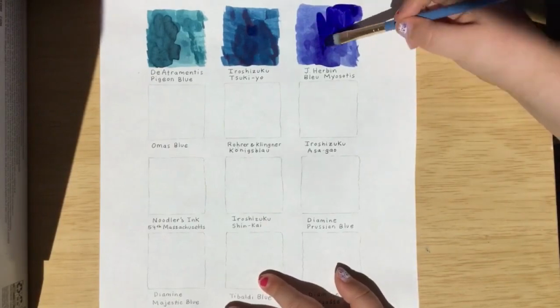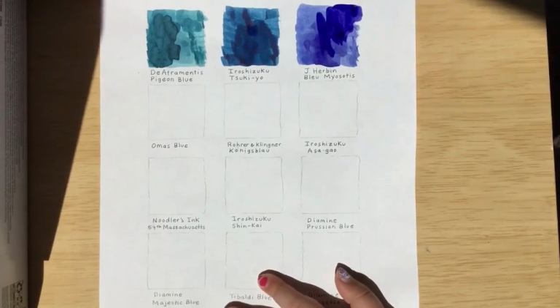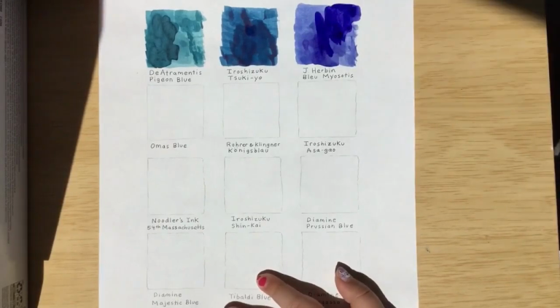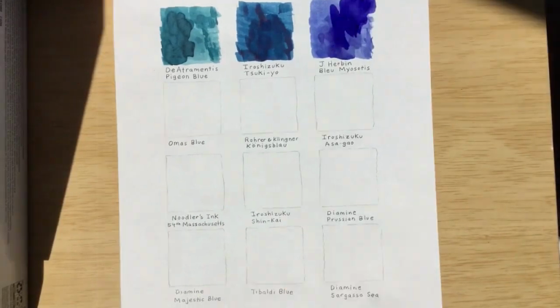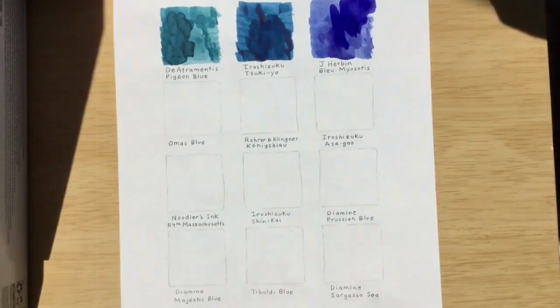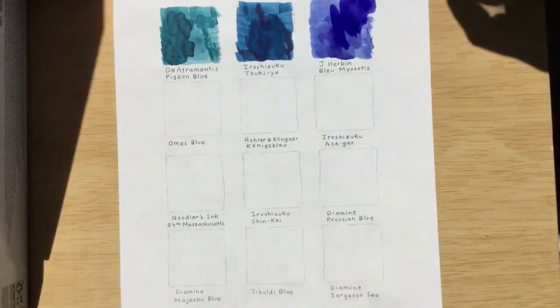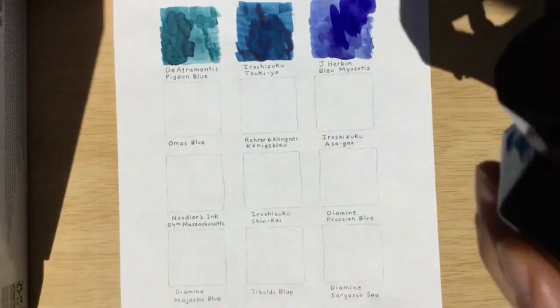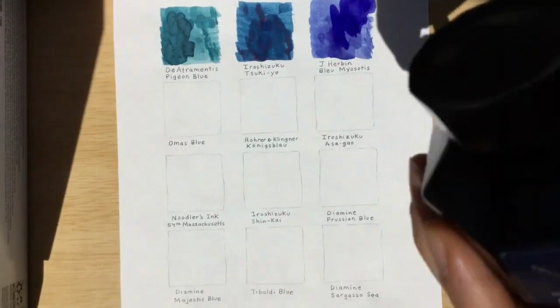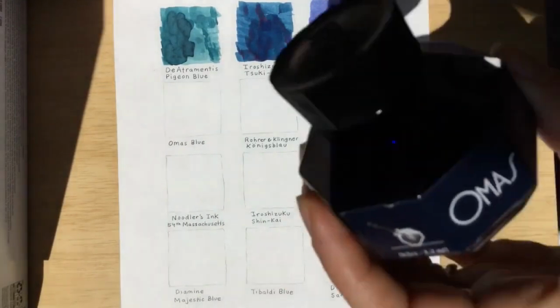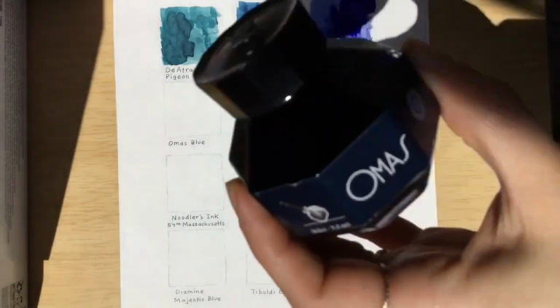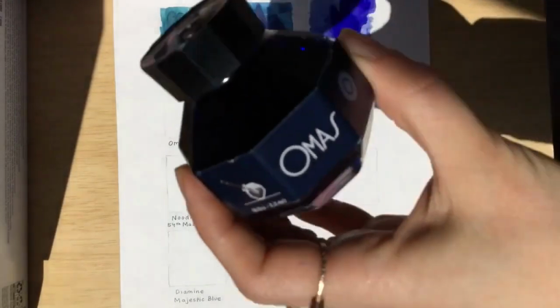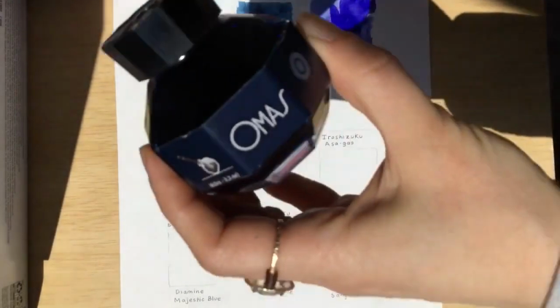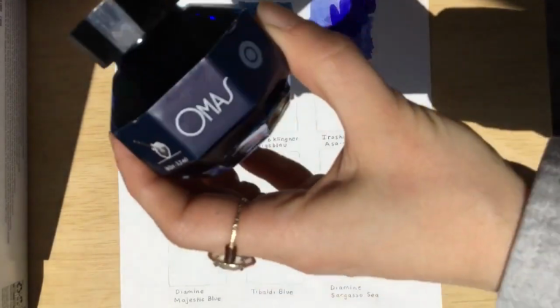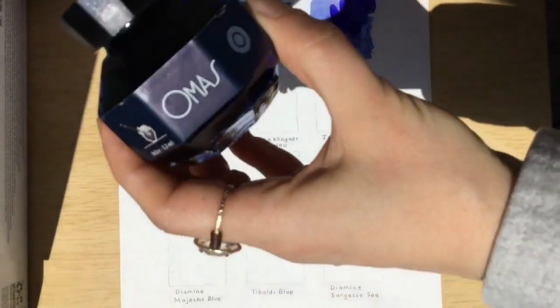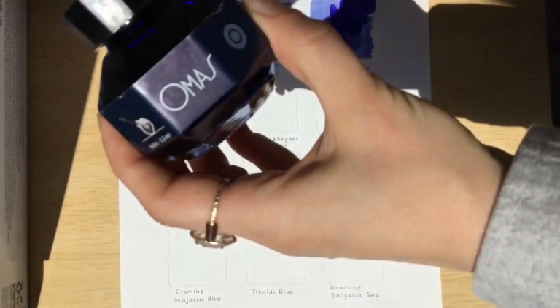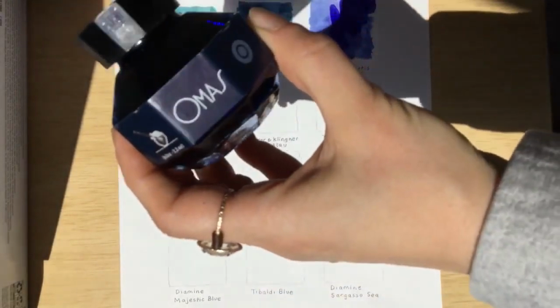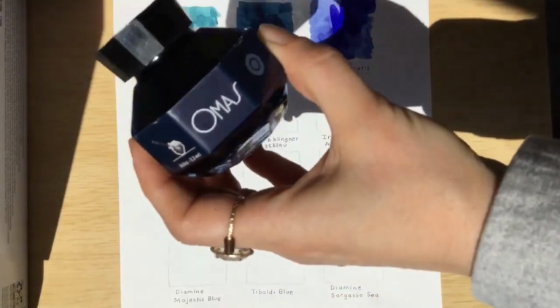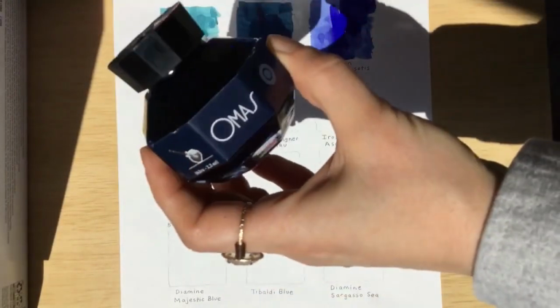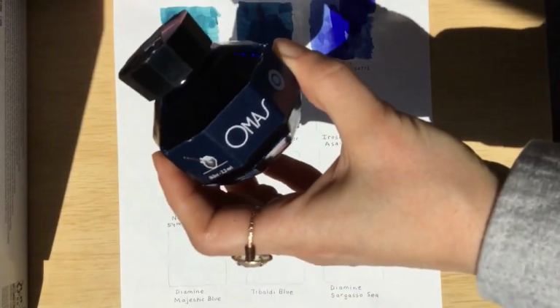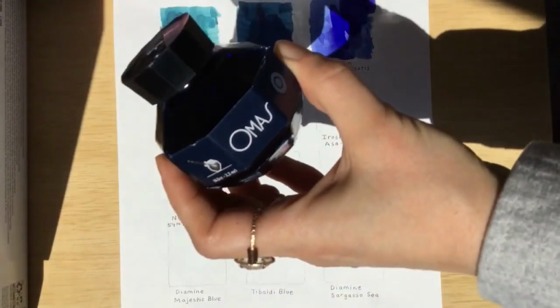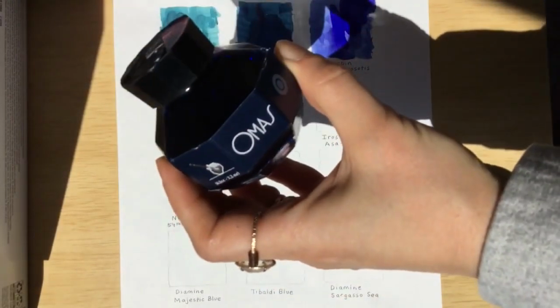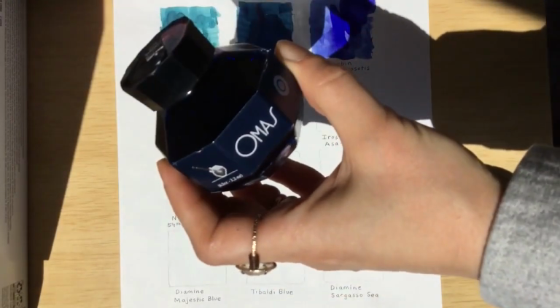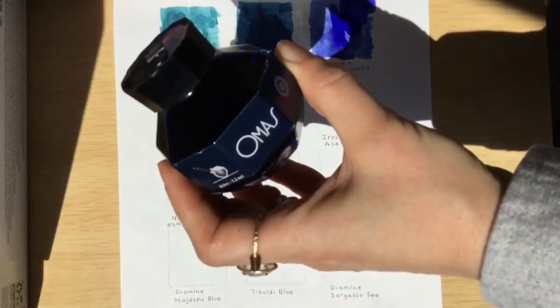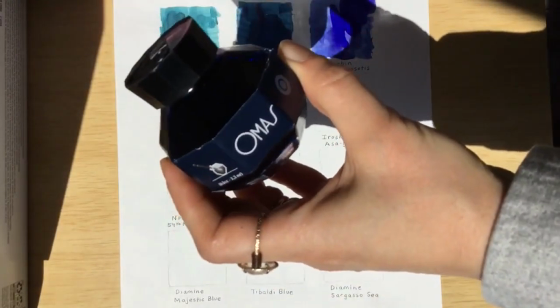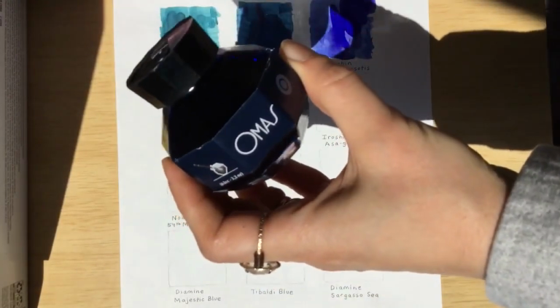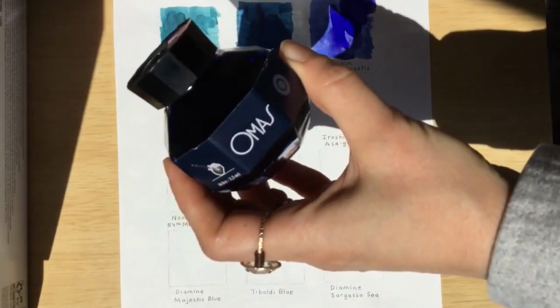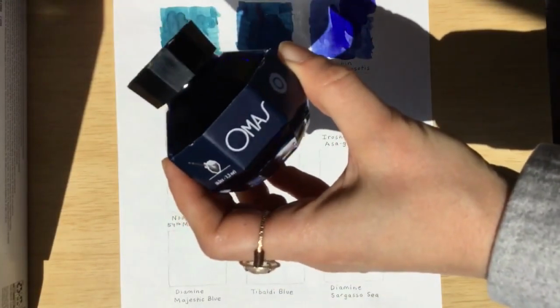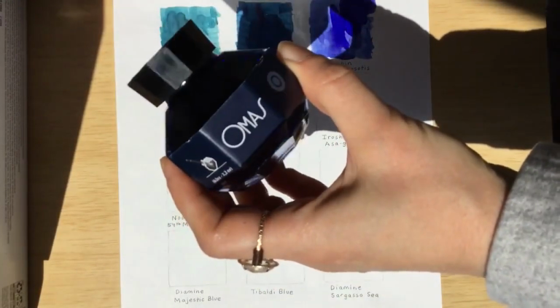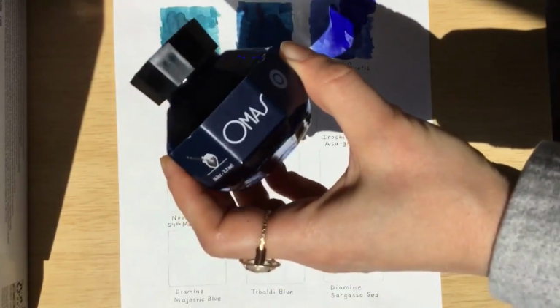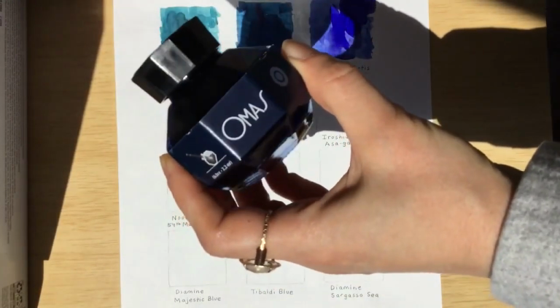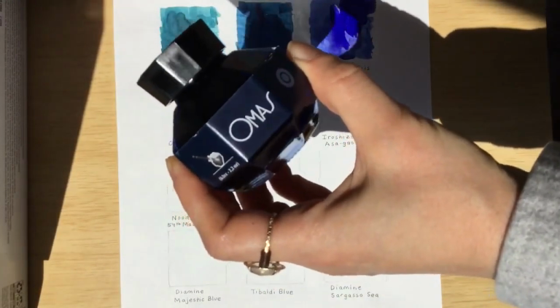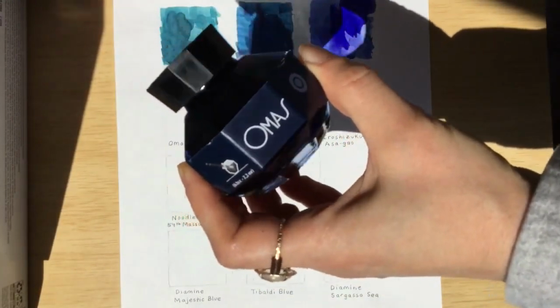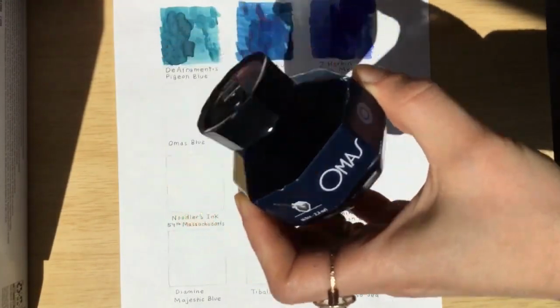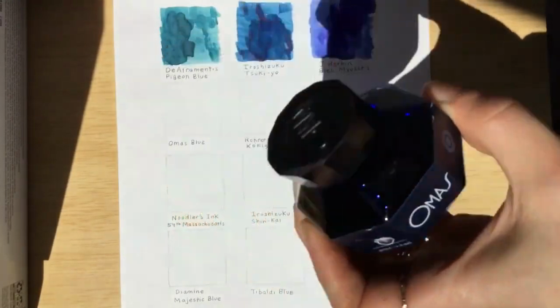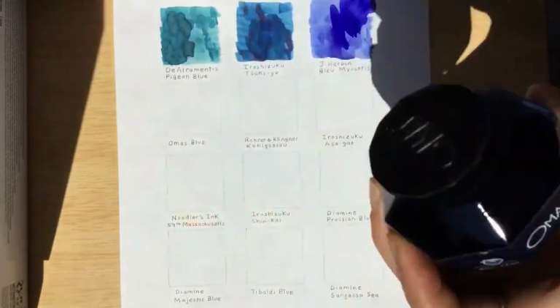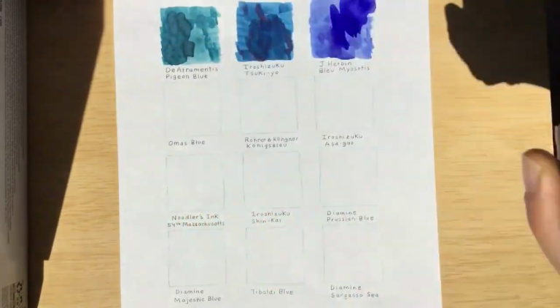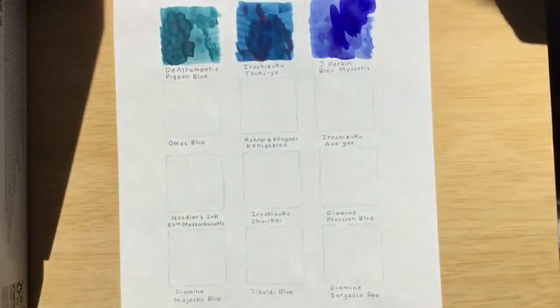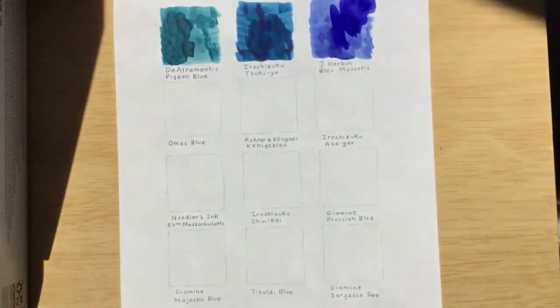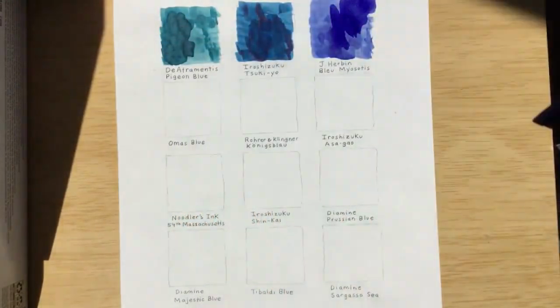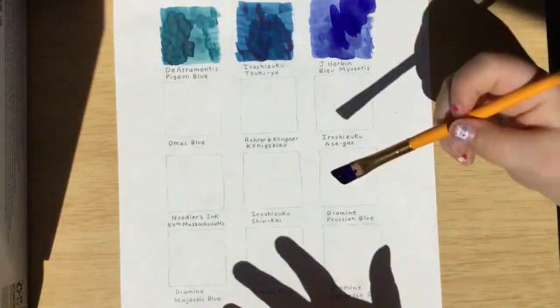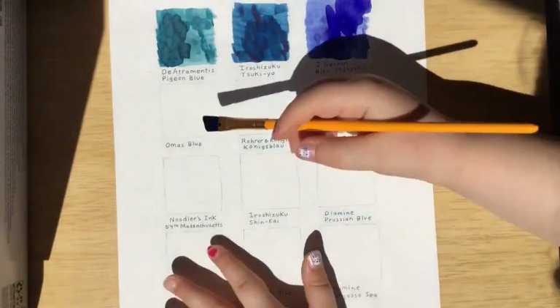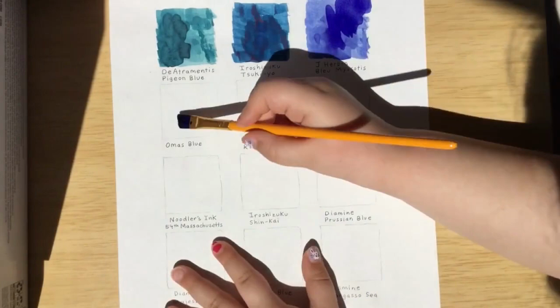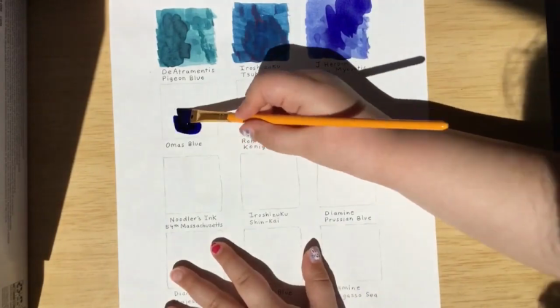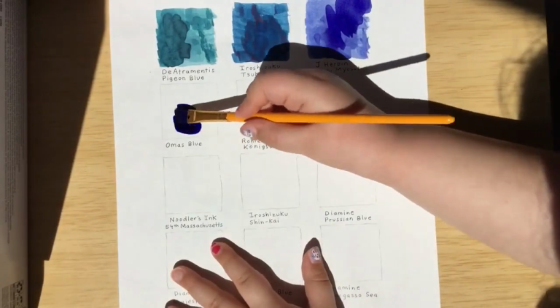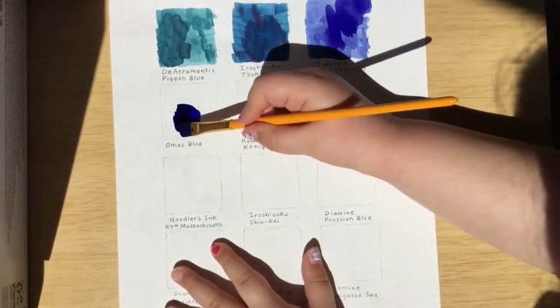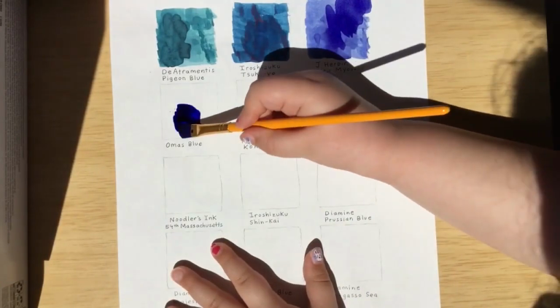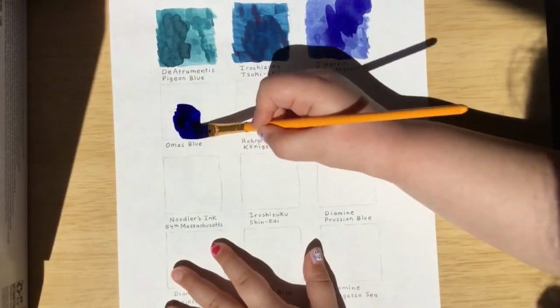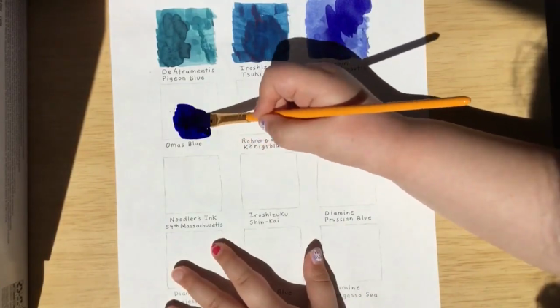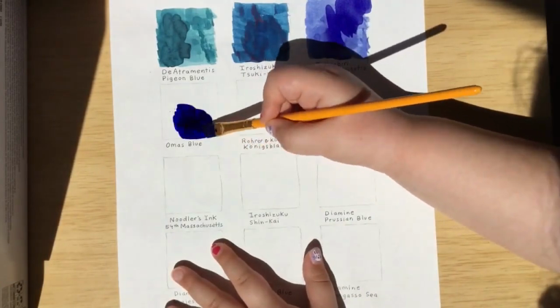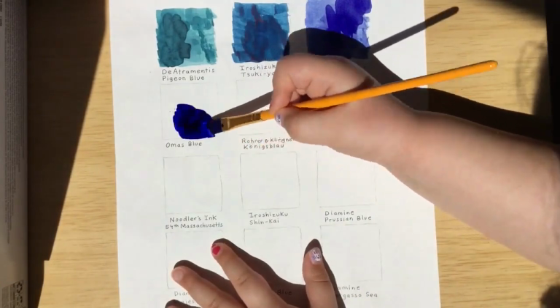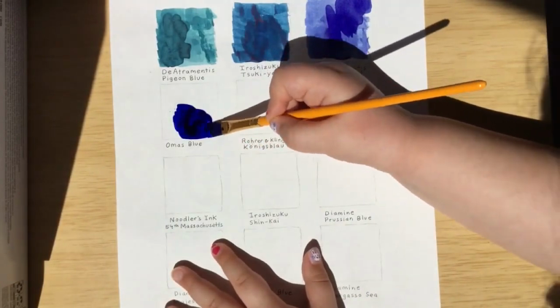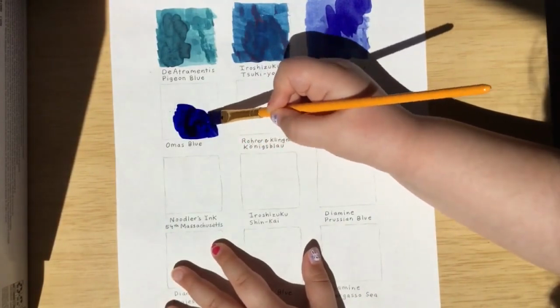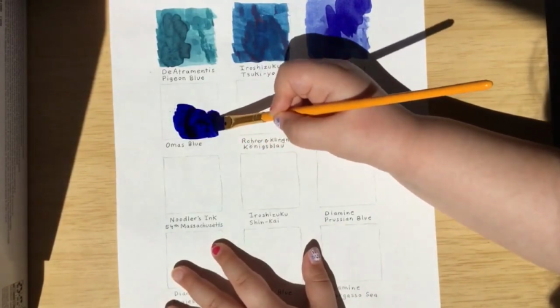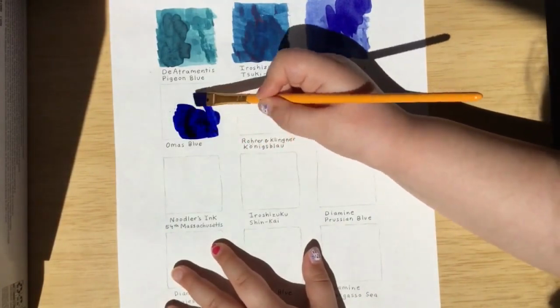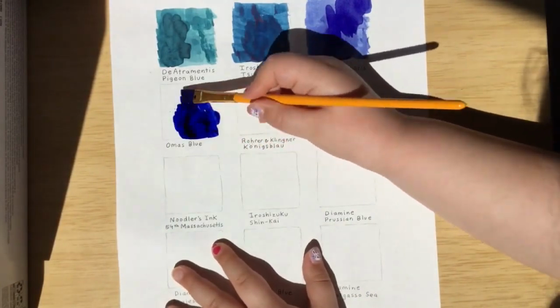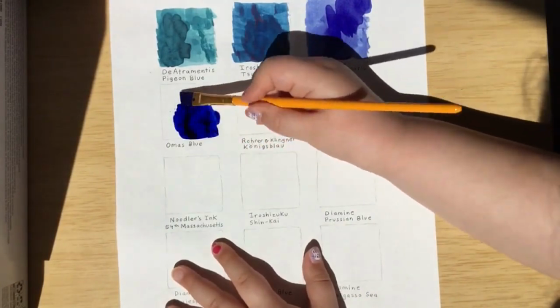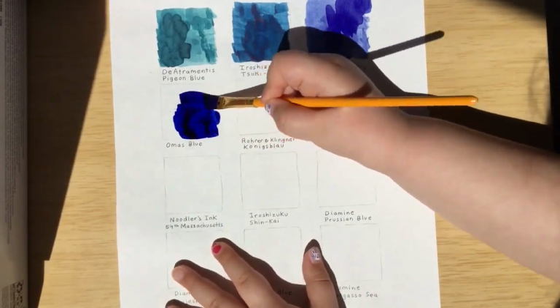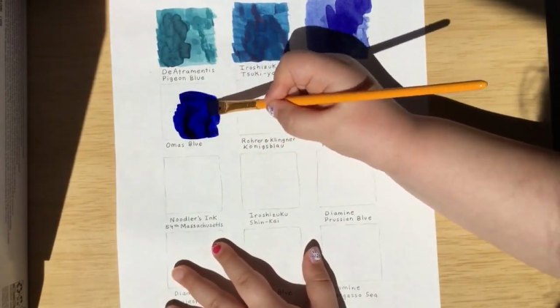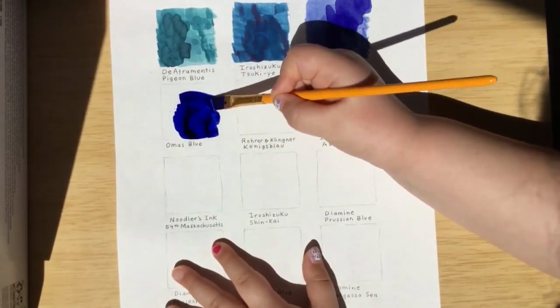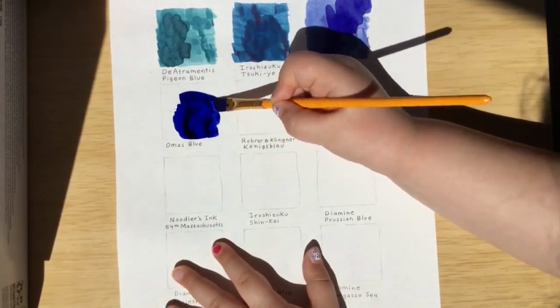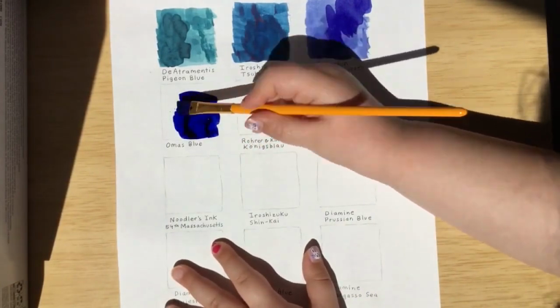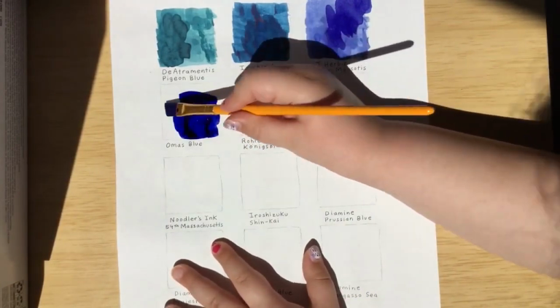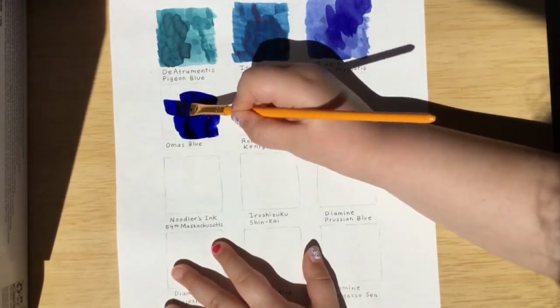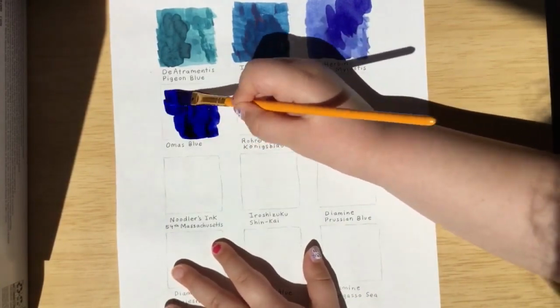Our next blue is Omoss Blue. Oh, that's a really dark blue.